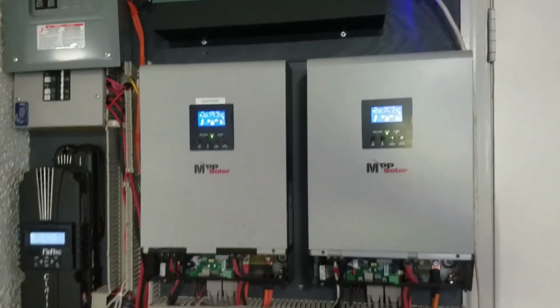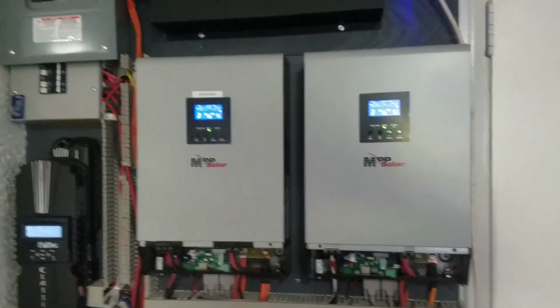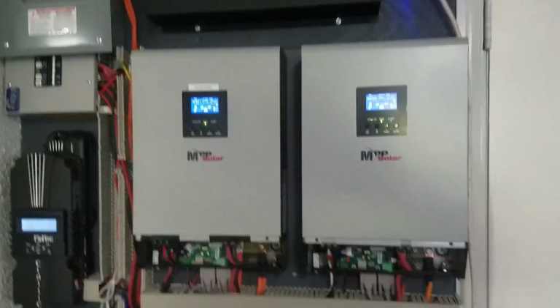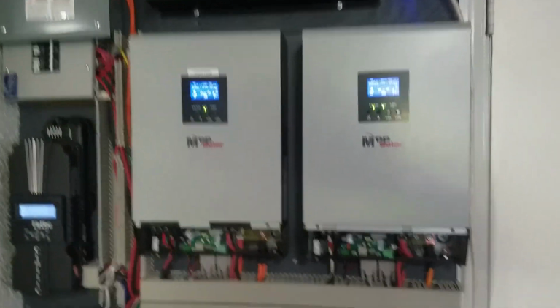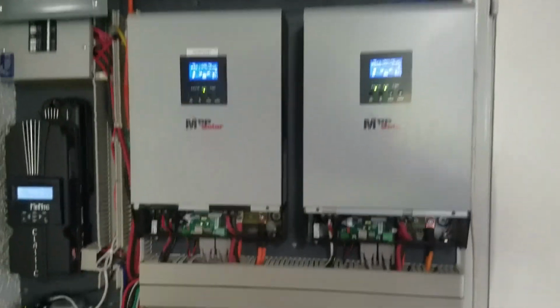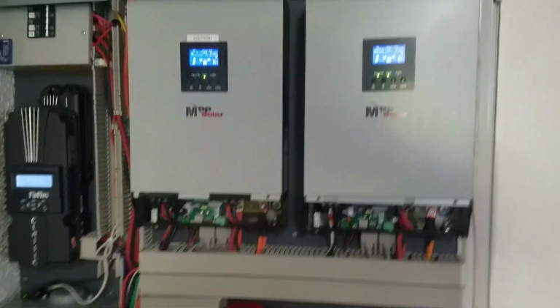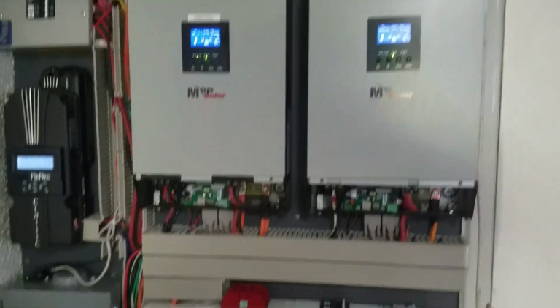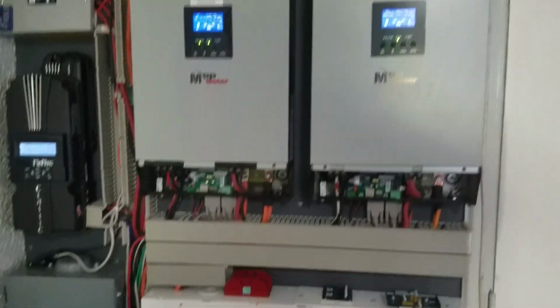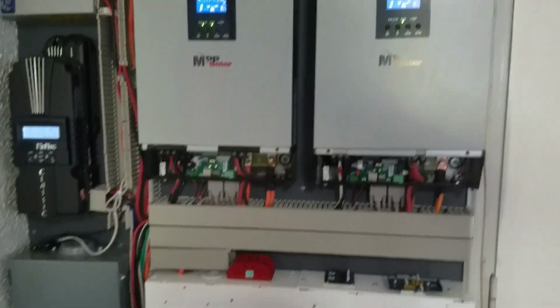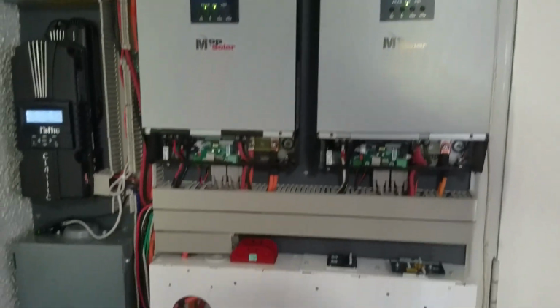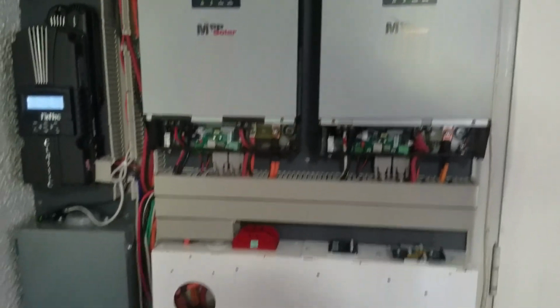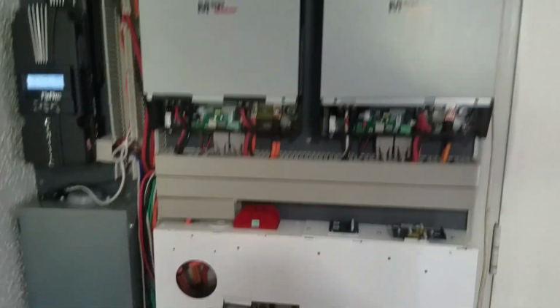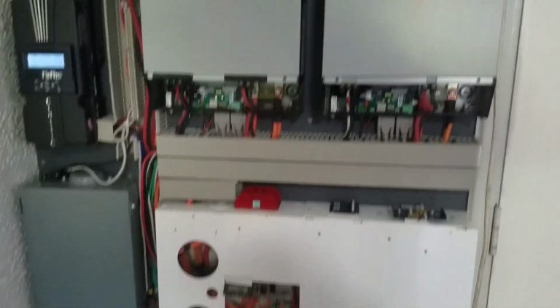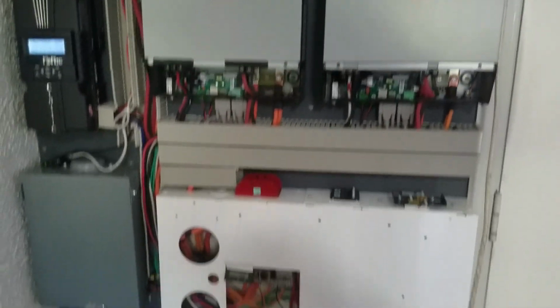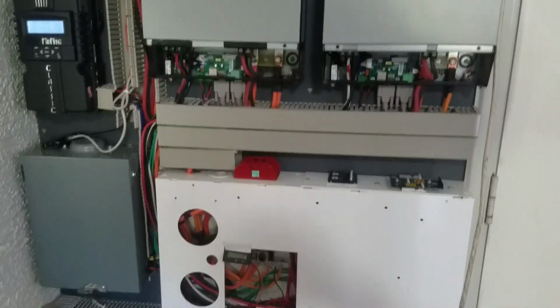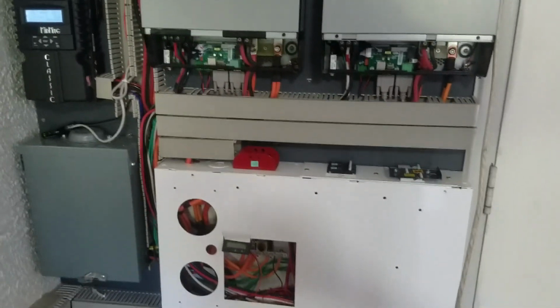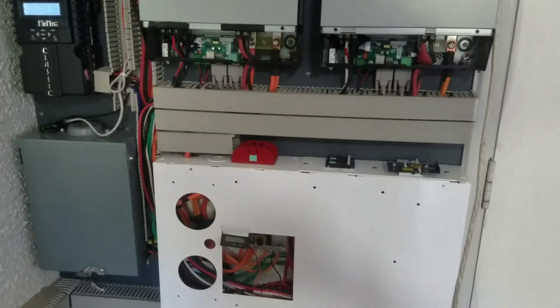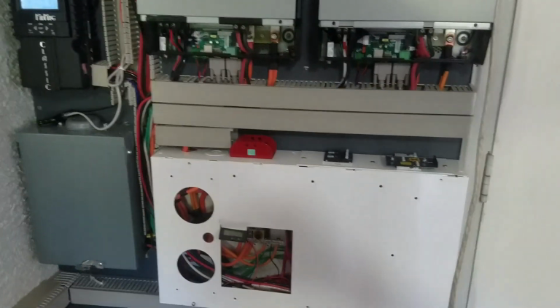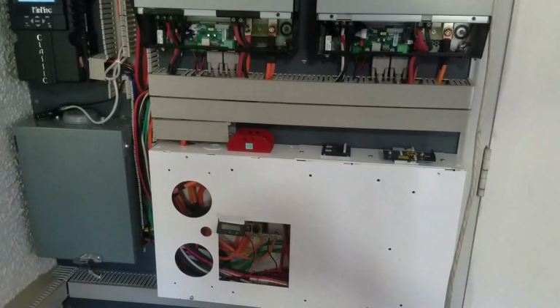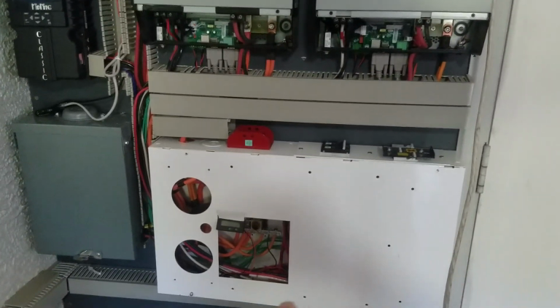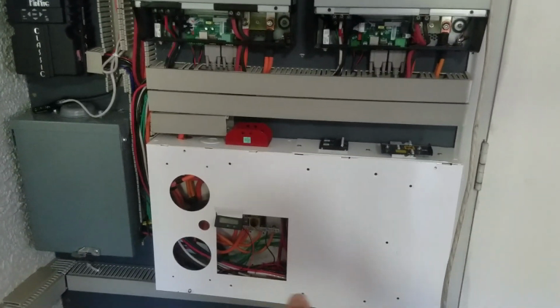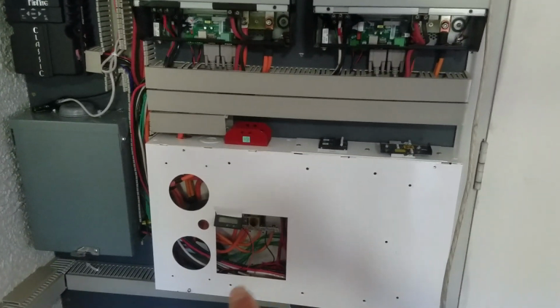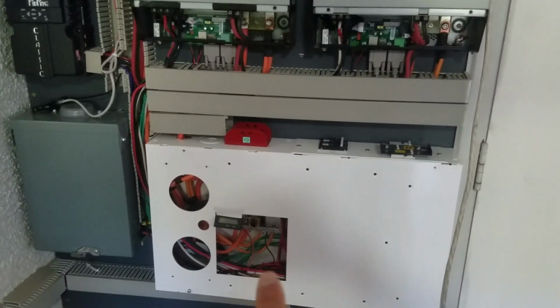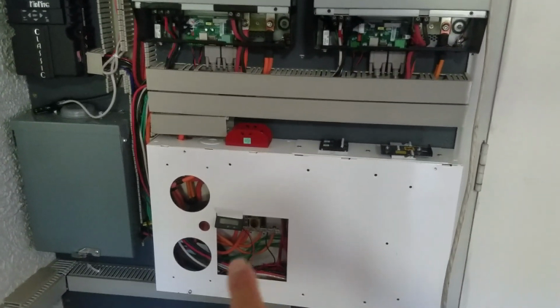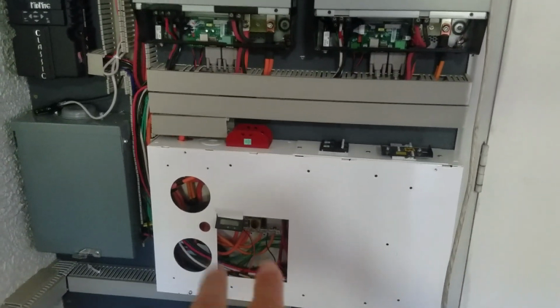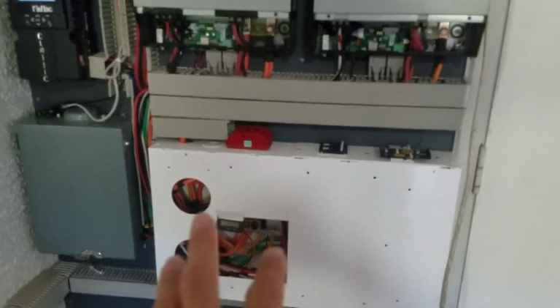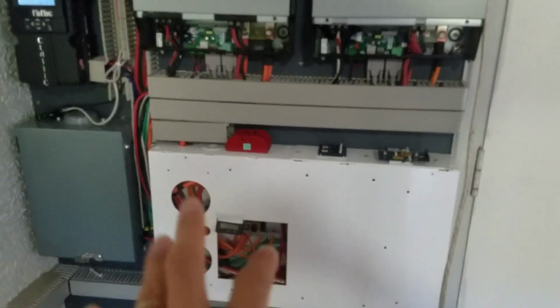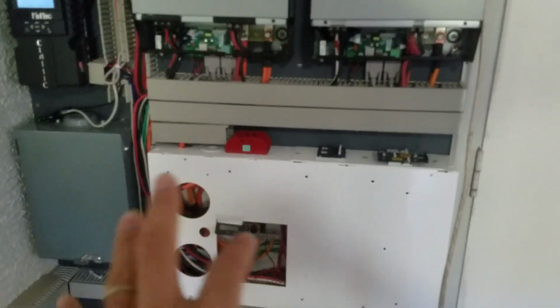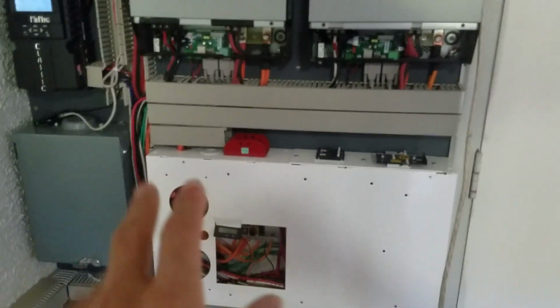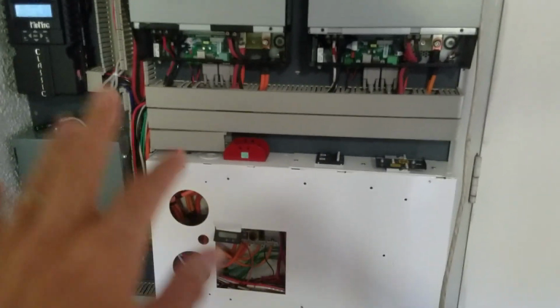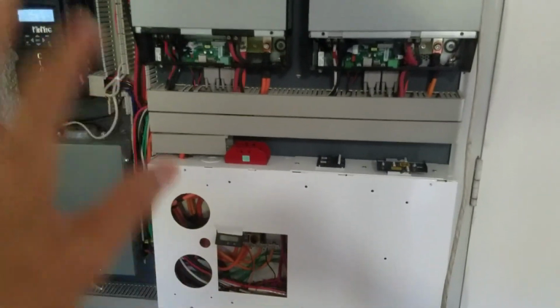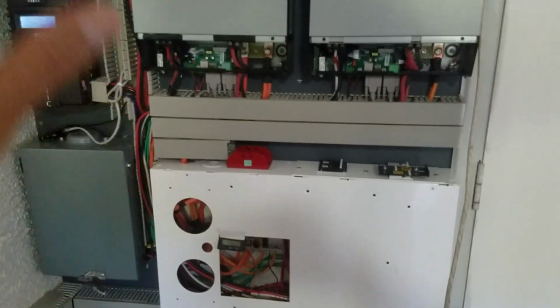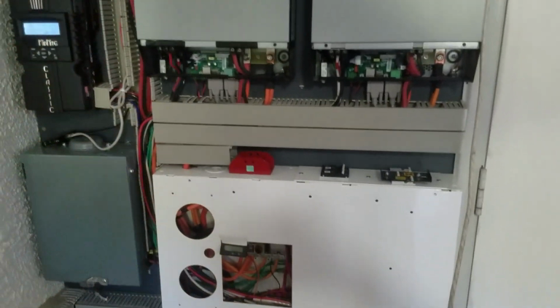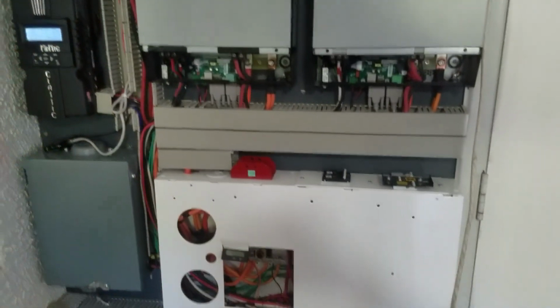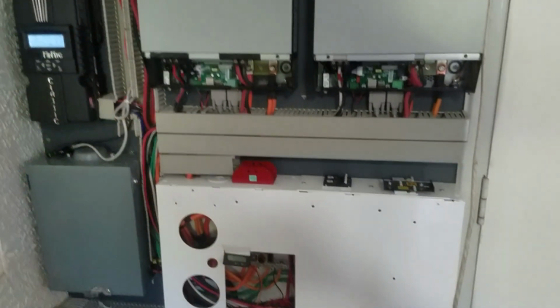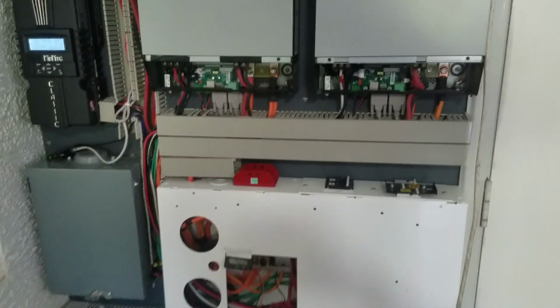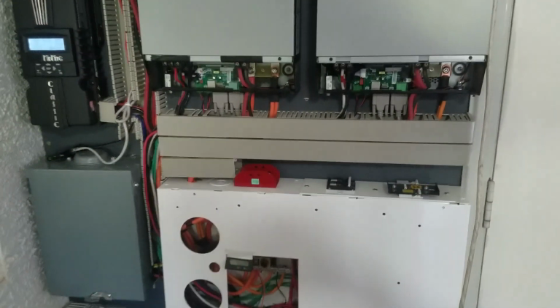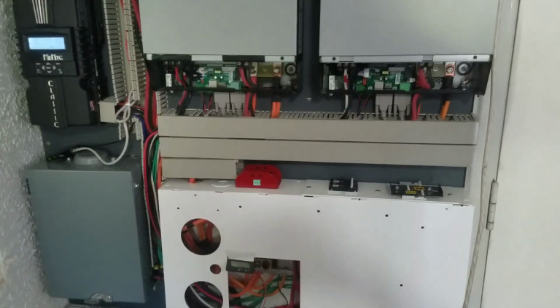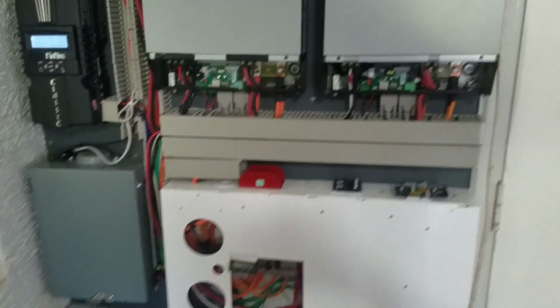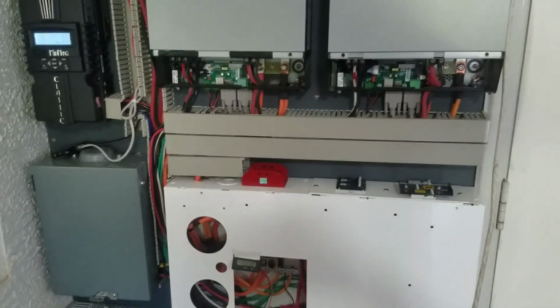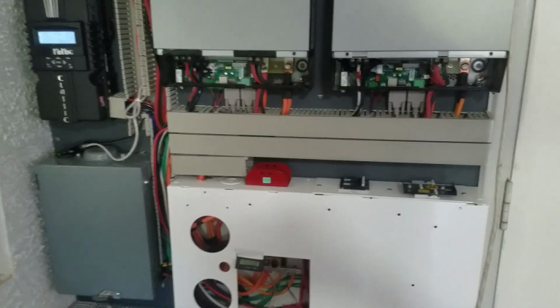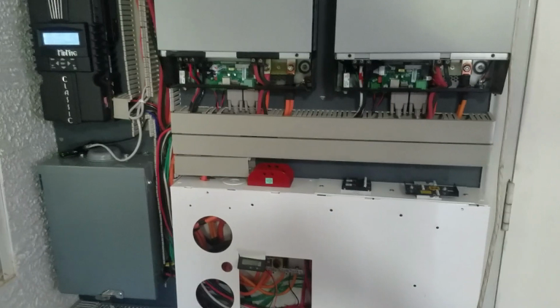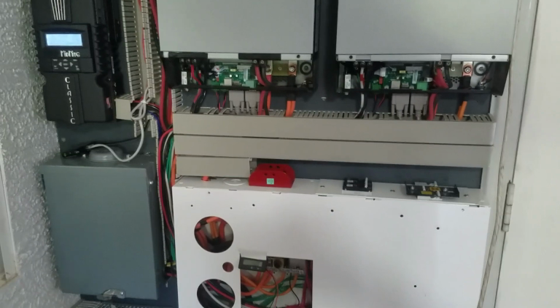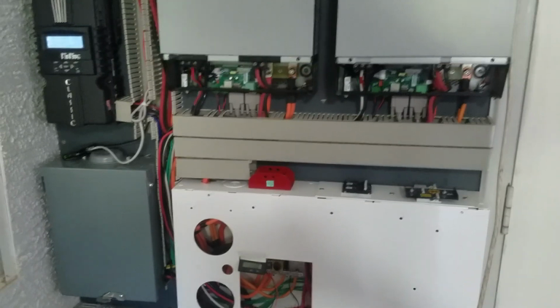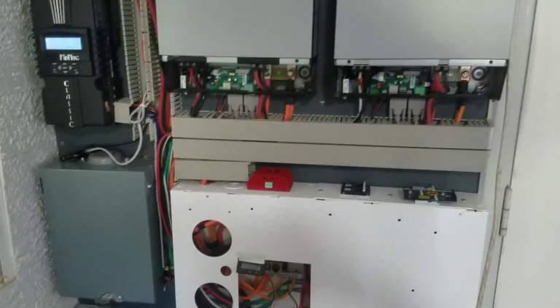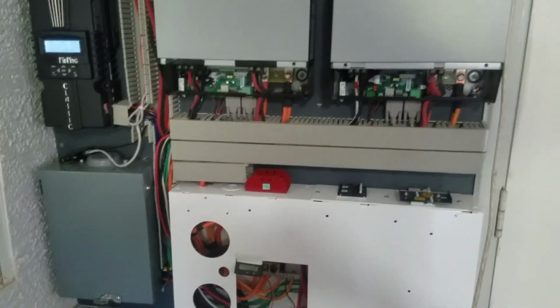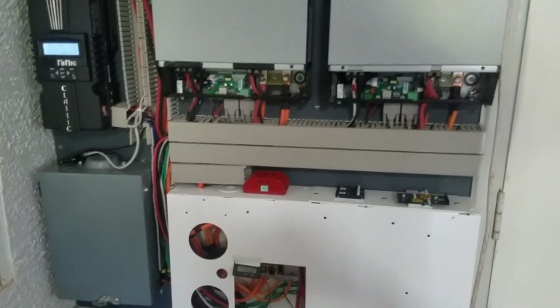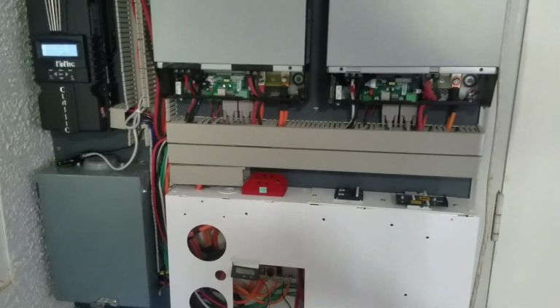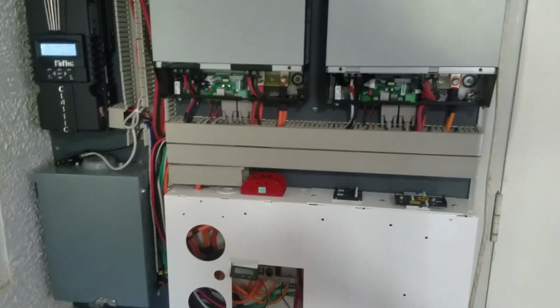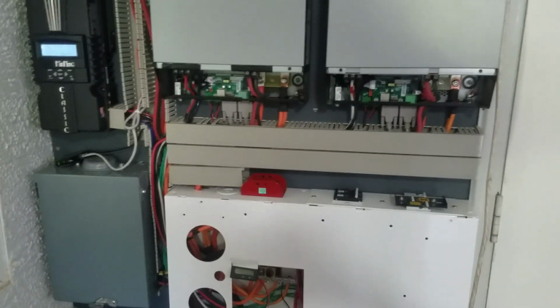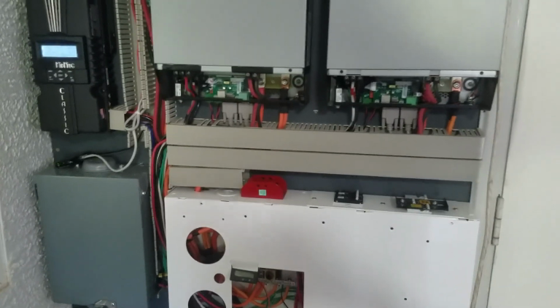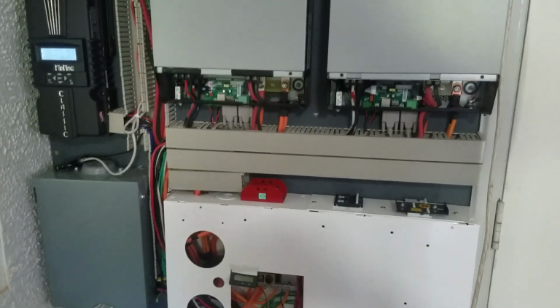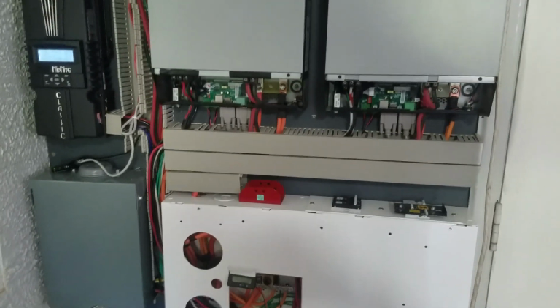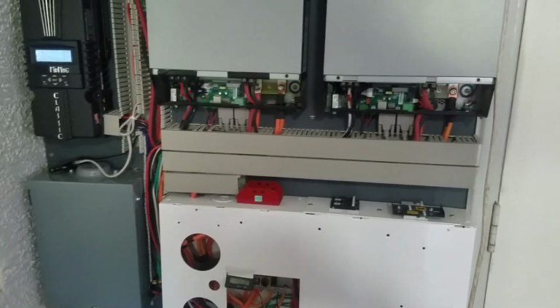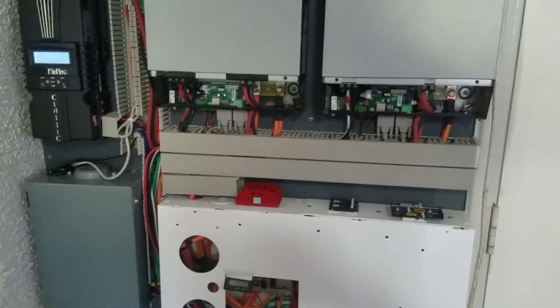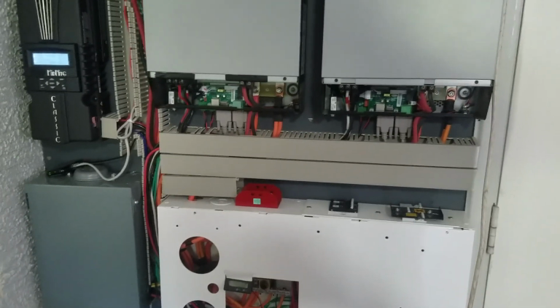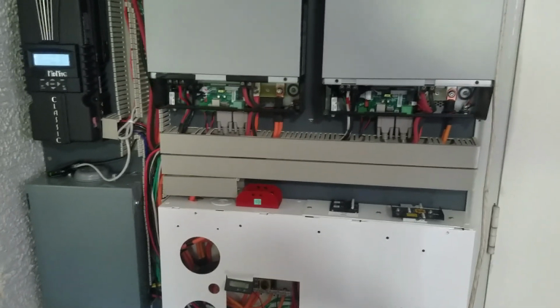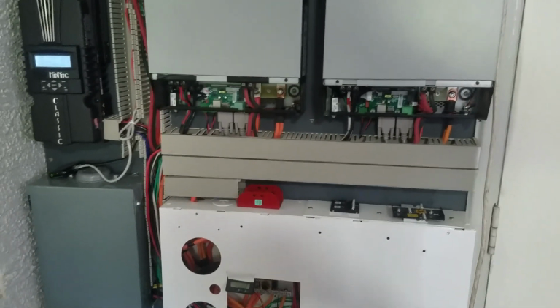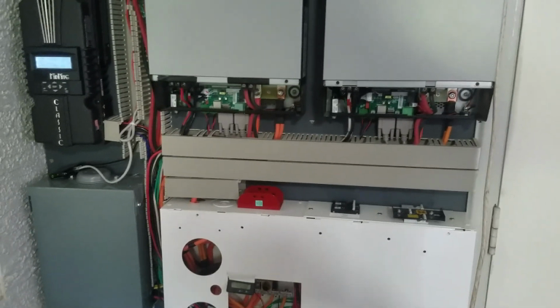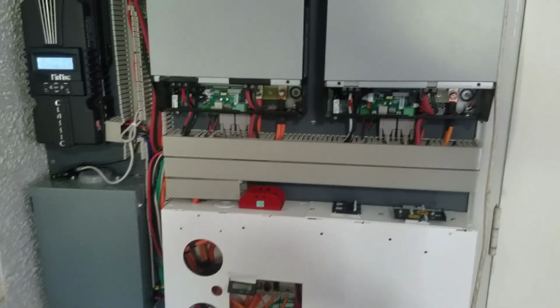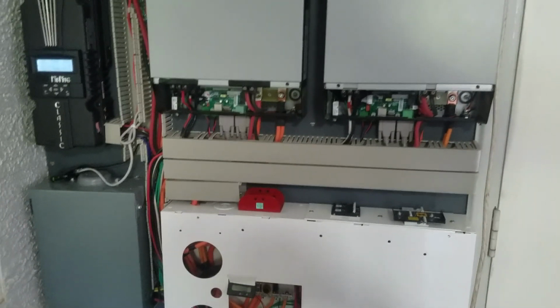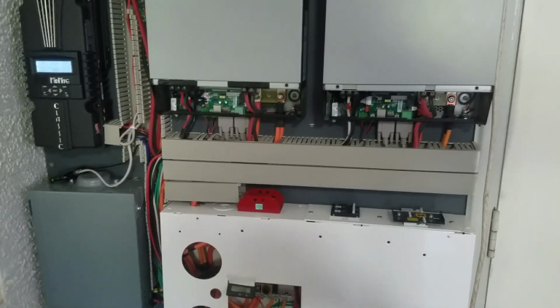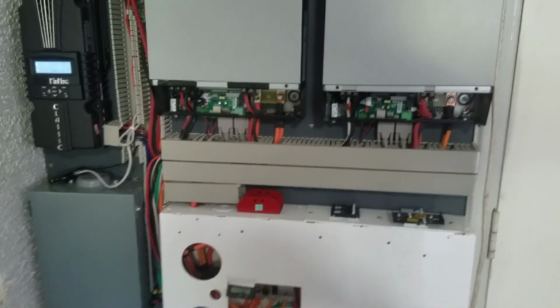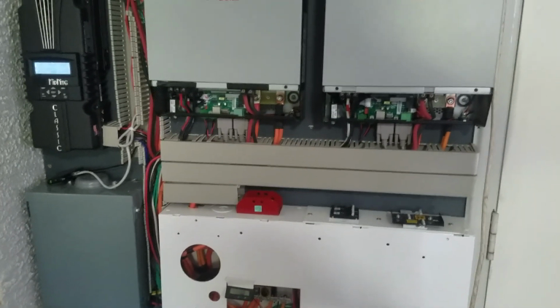Anyway, thanks for watching. I'll probably finish all the wiring in here, make a new display panel, and then give you guys another update video.